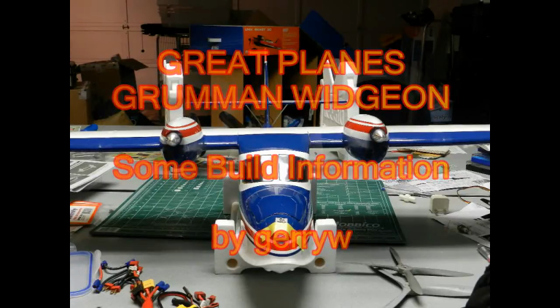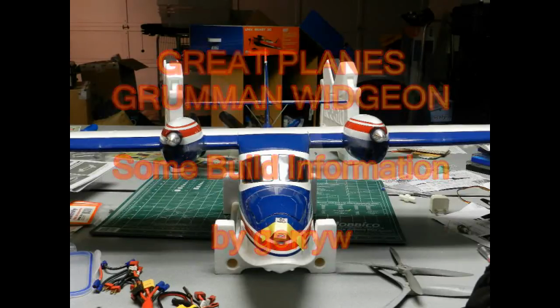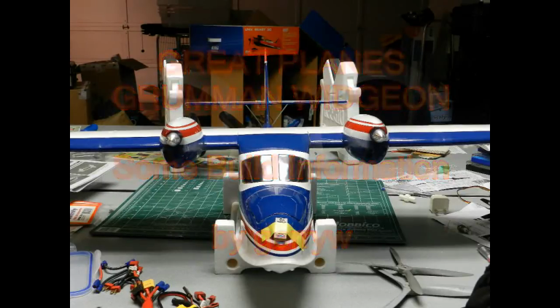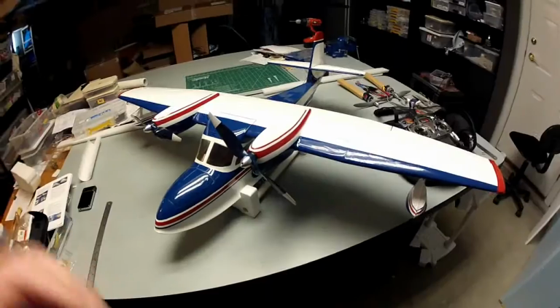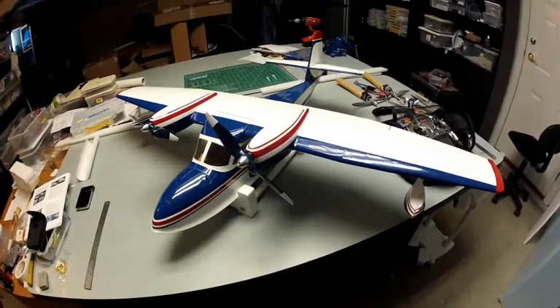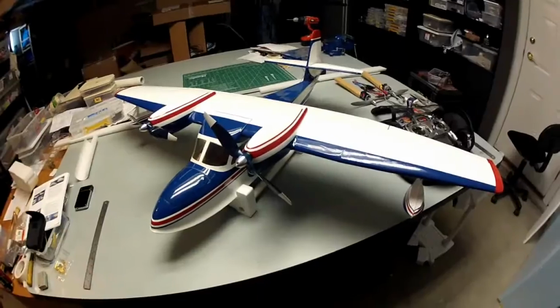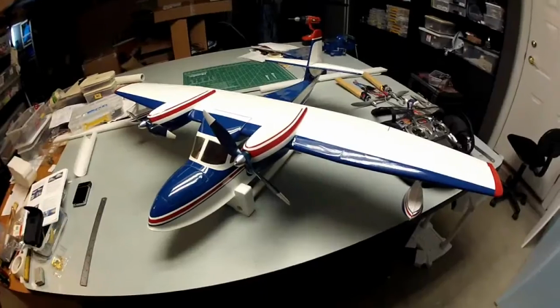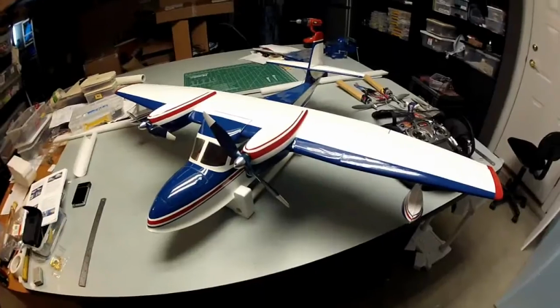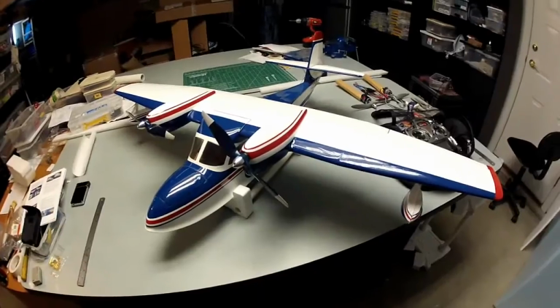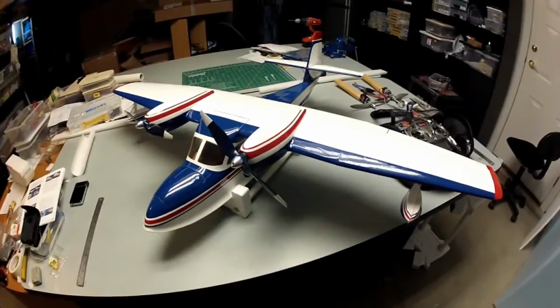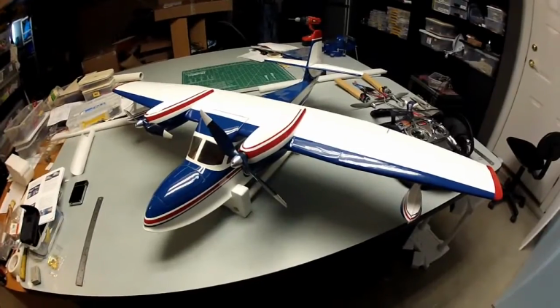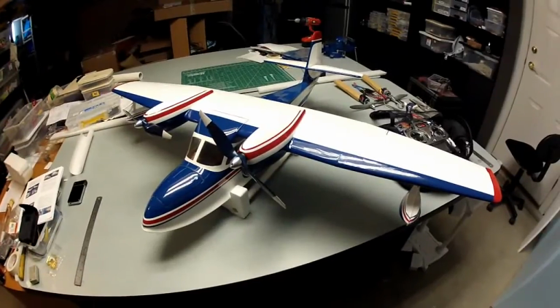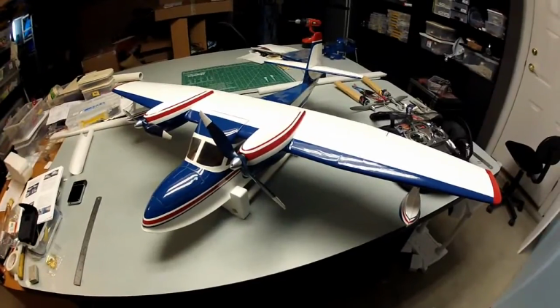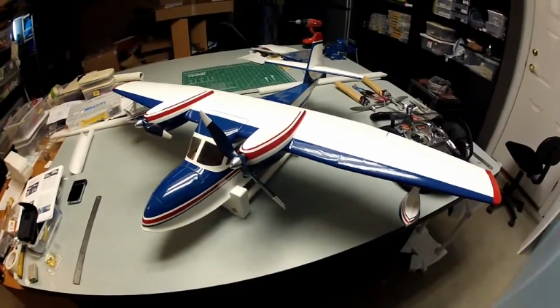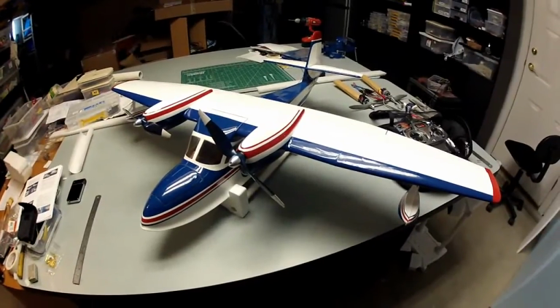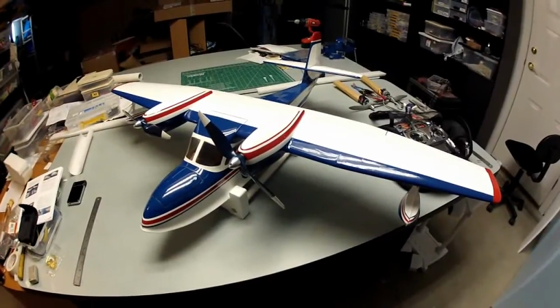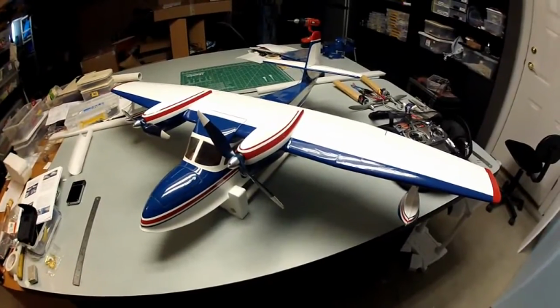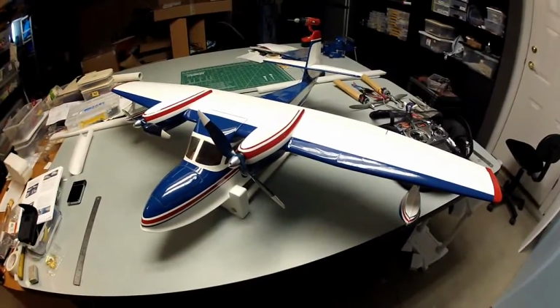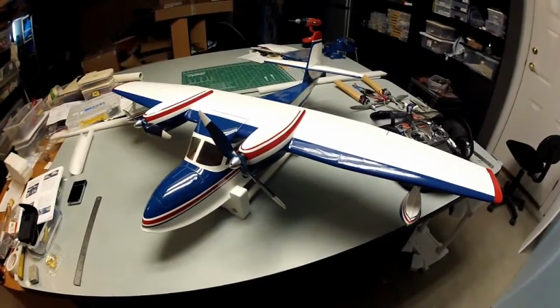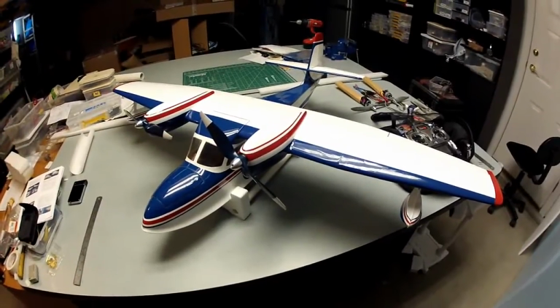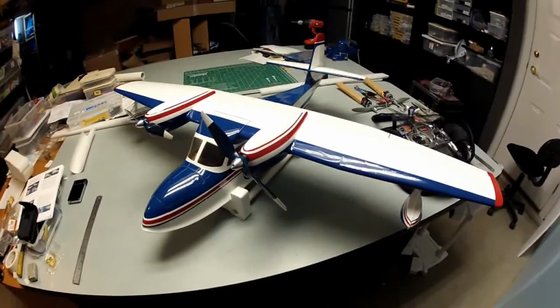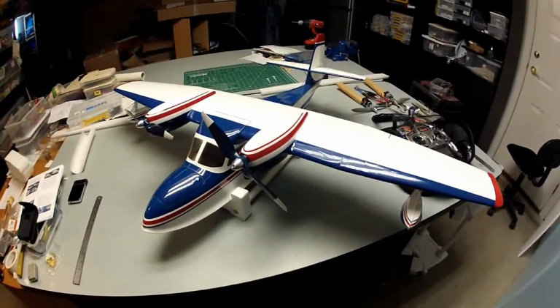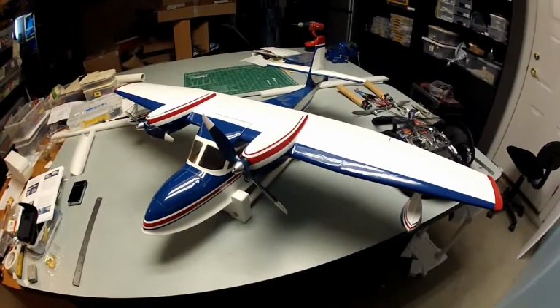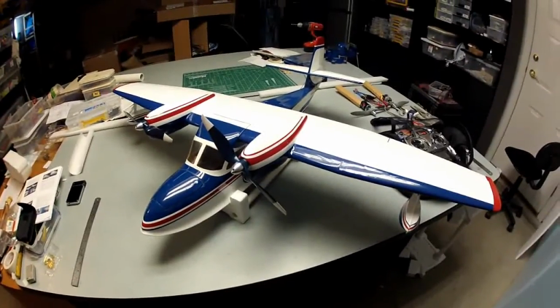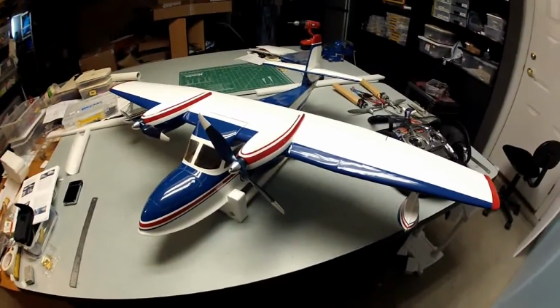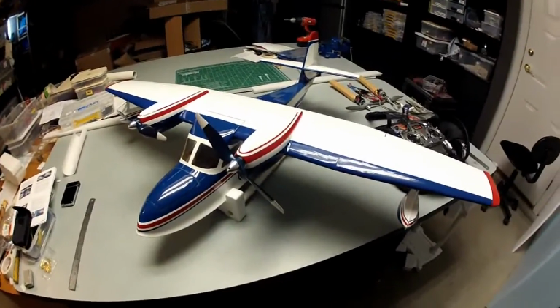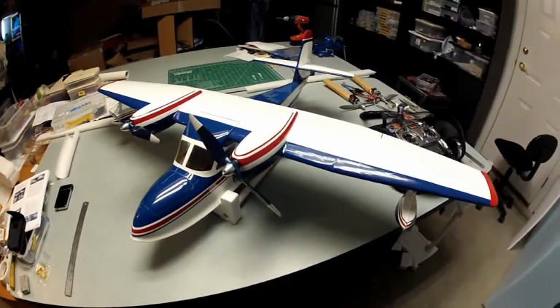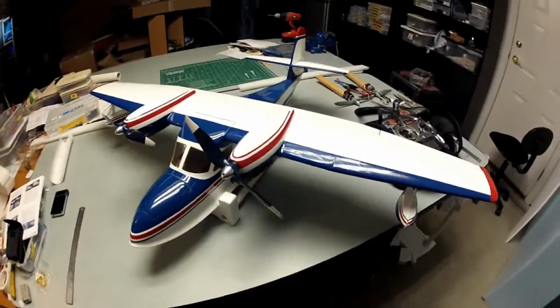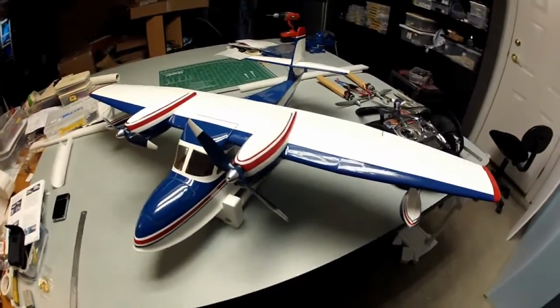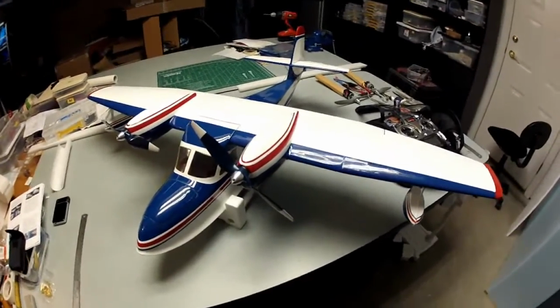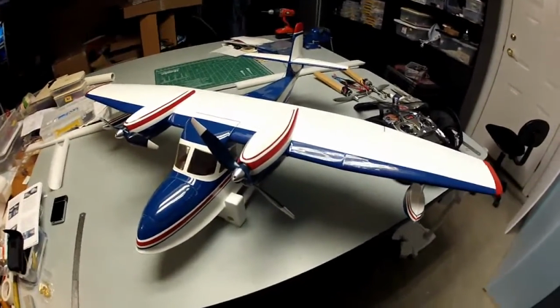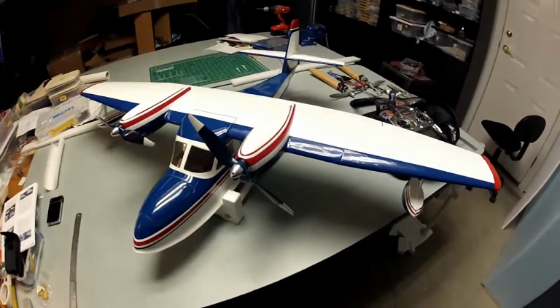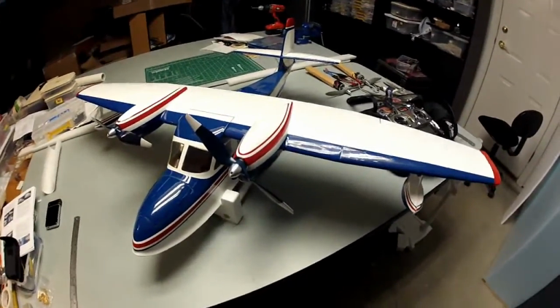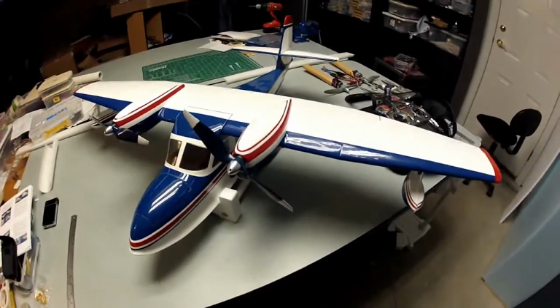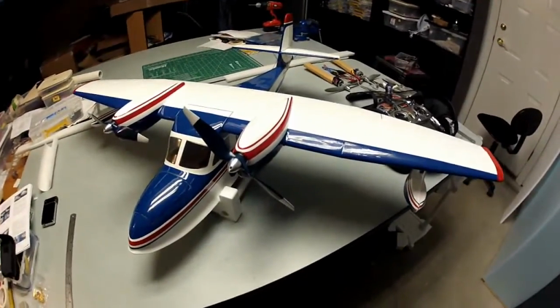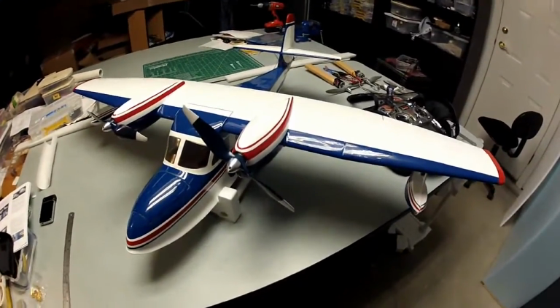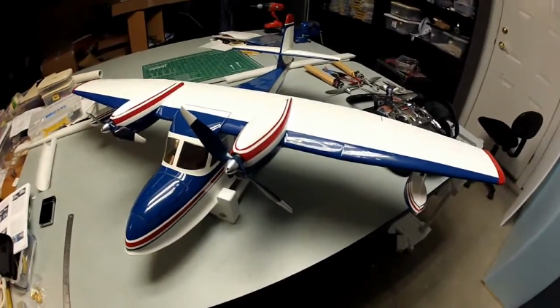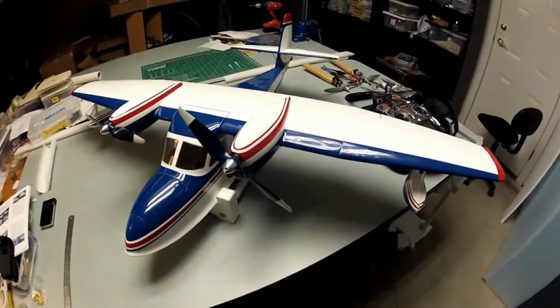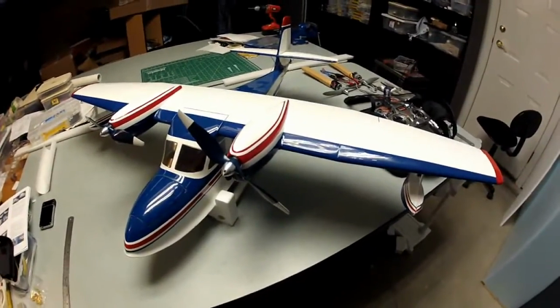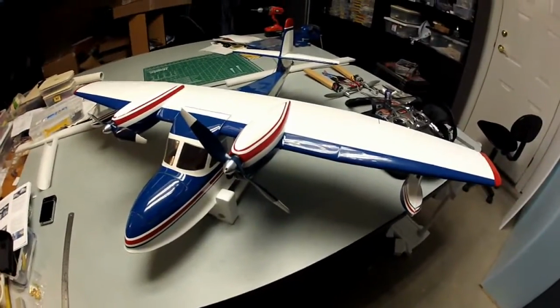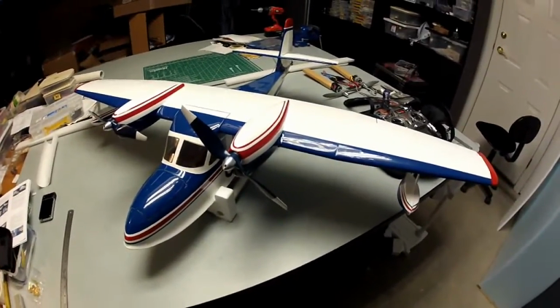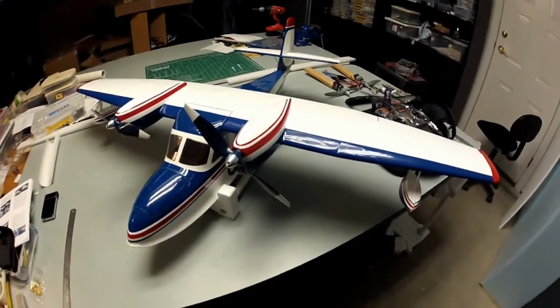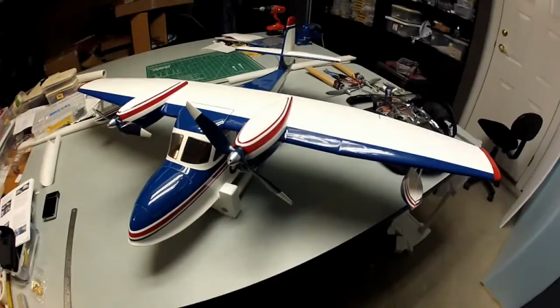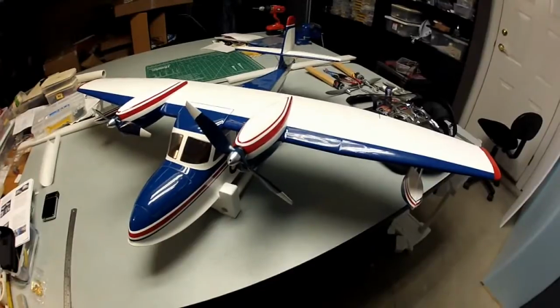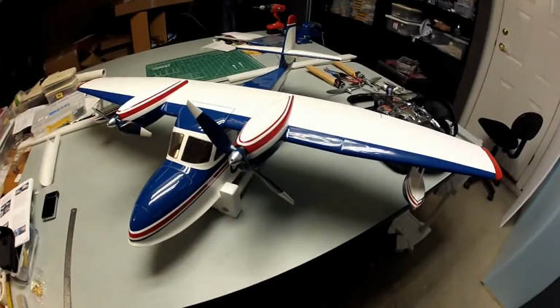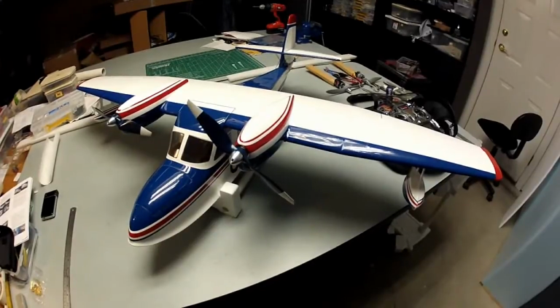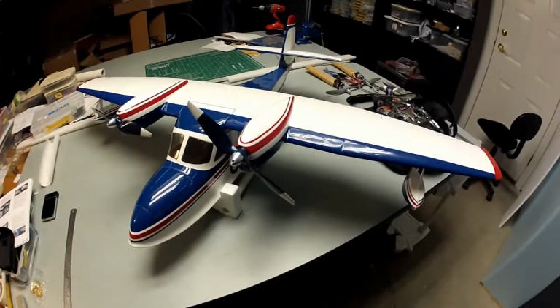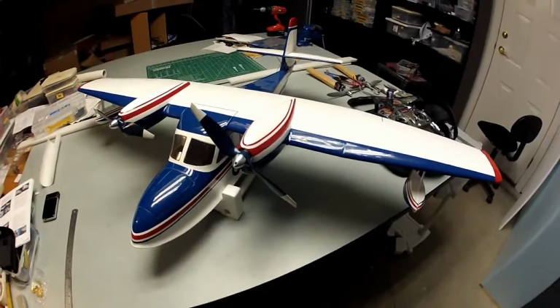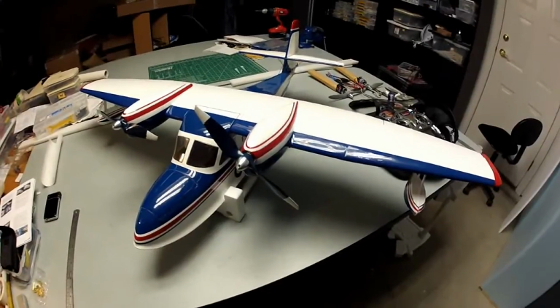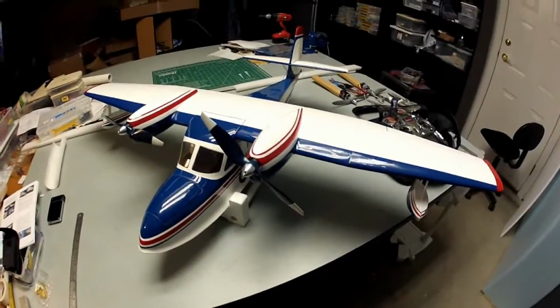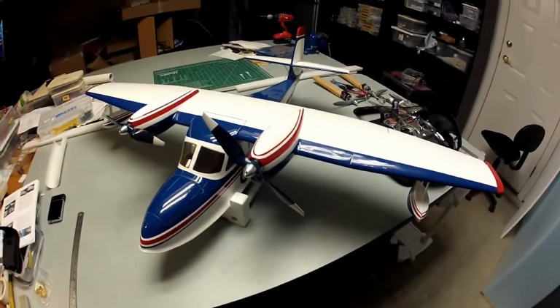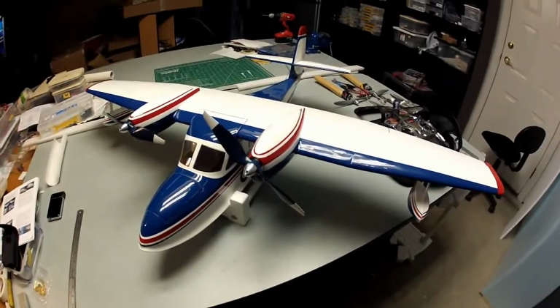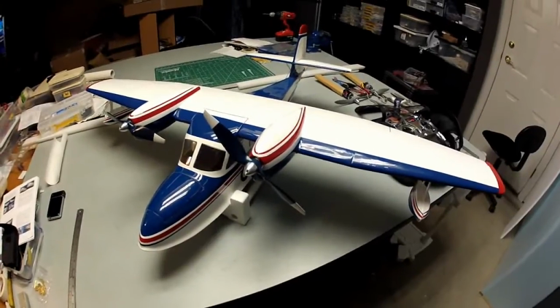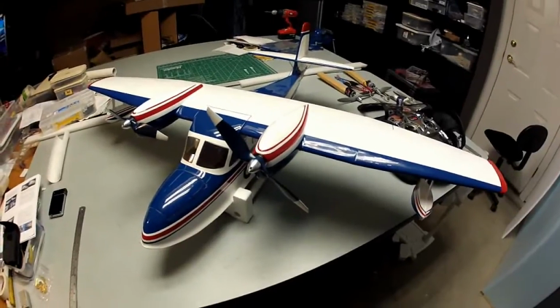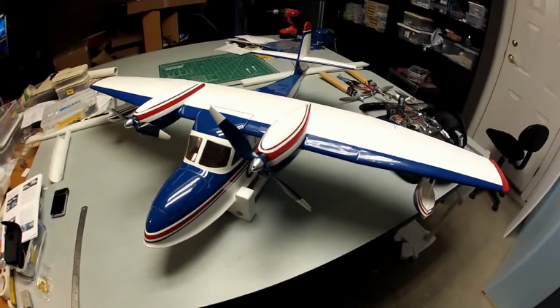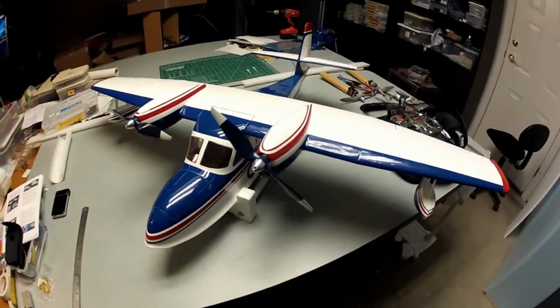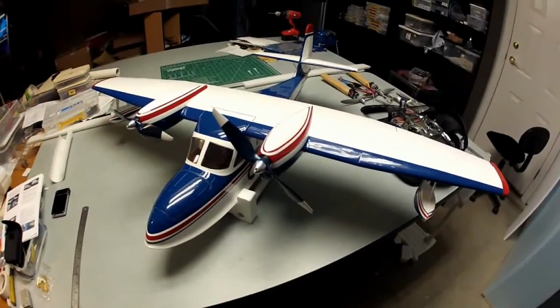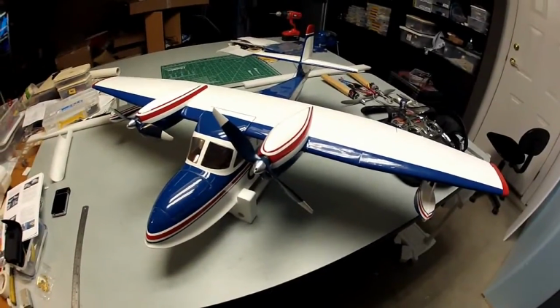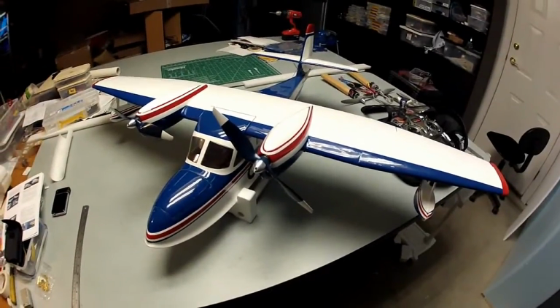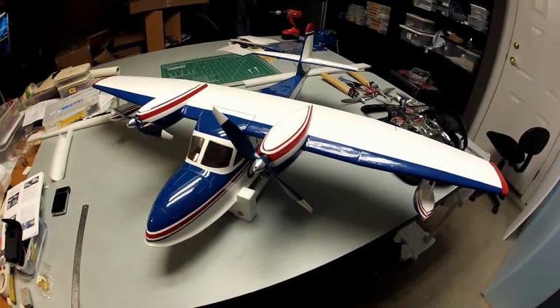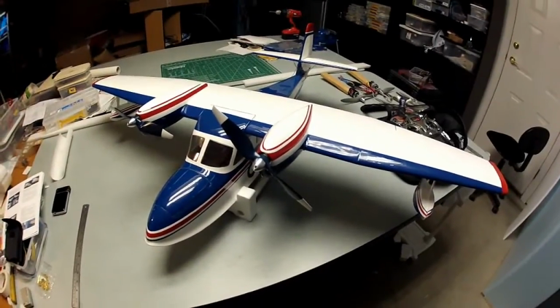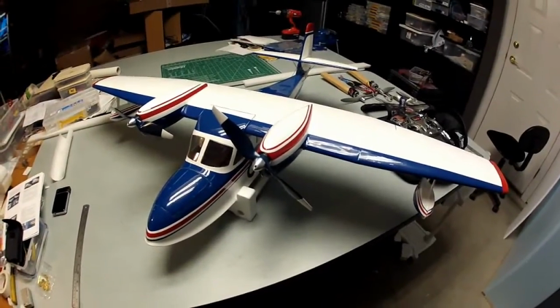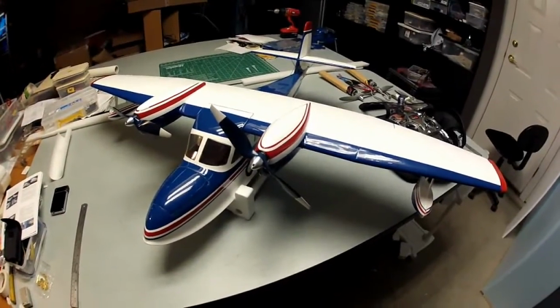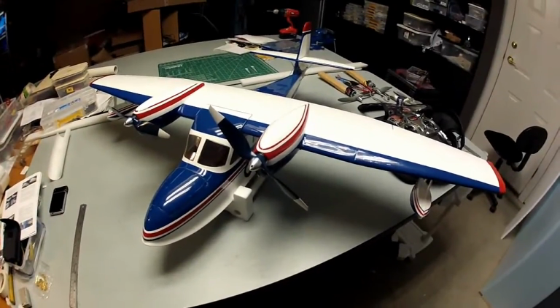This is the Grumman Wigeon from Great Plains, ready to go before the maiden flight but ready to fly now.